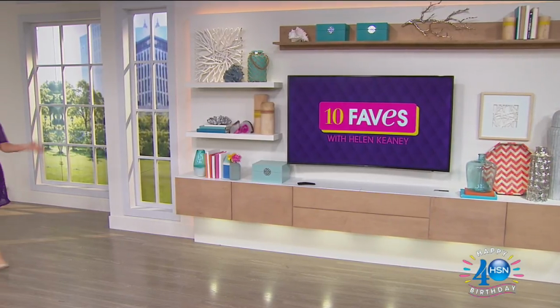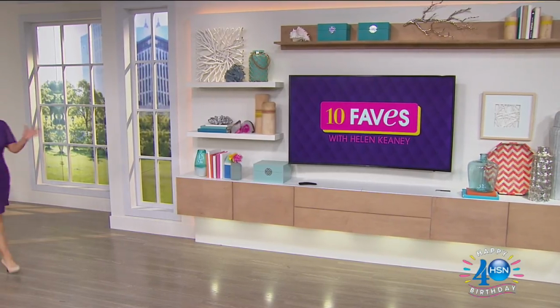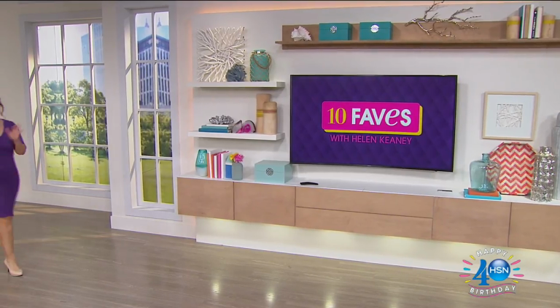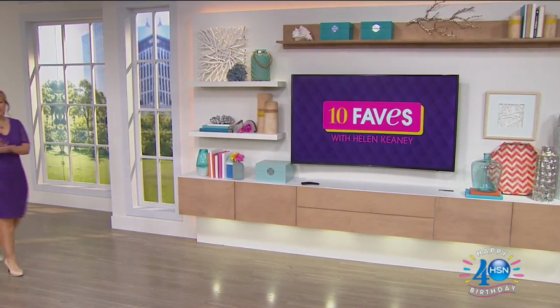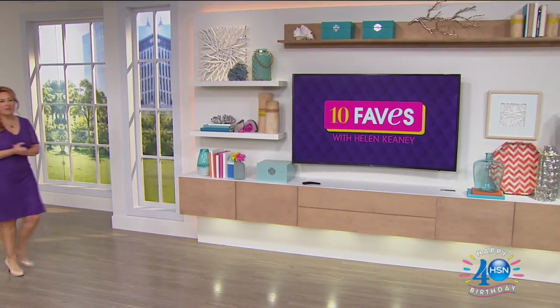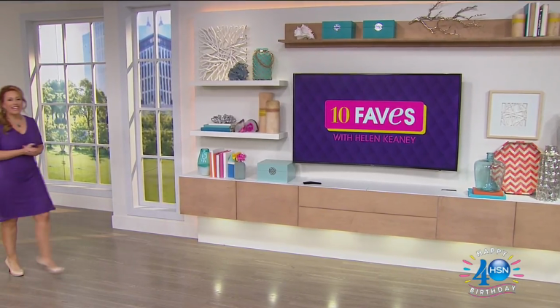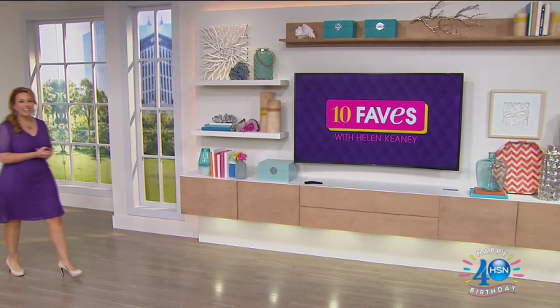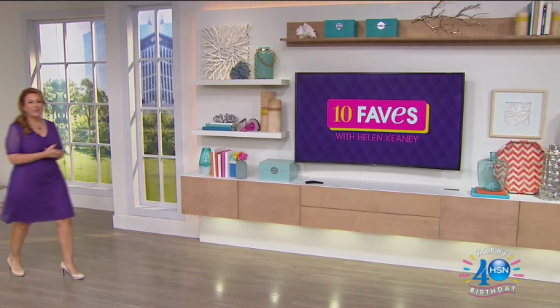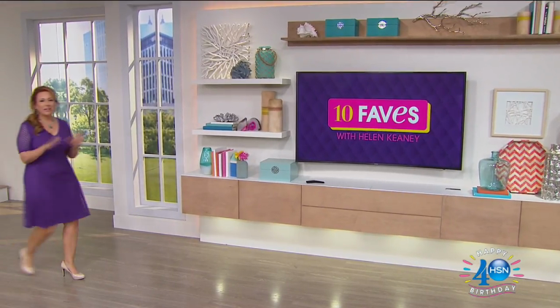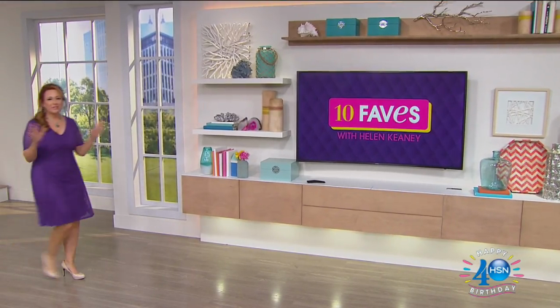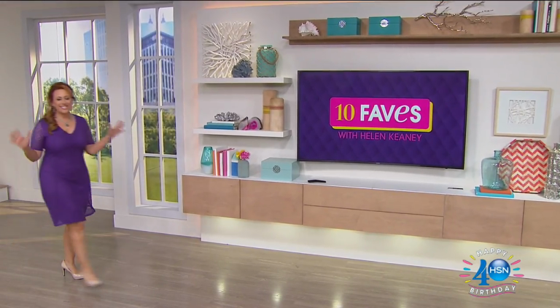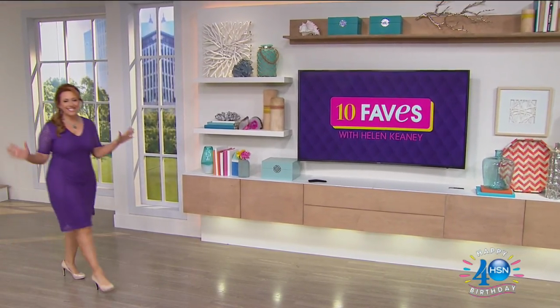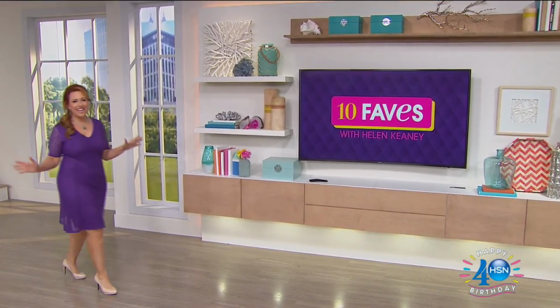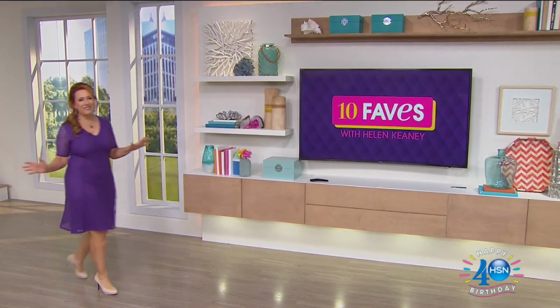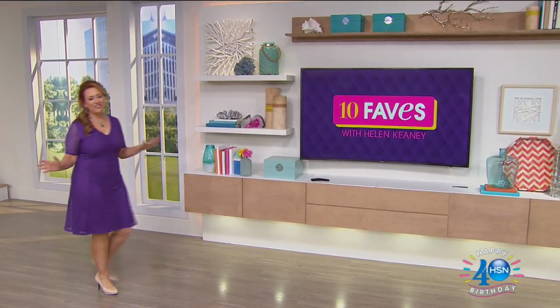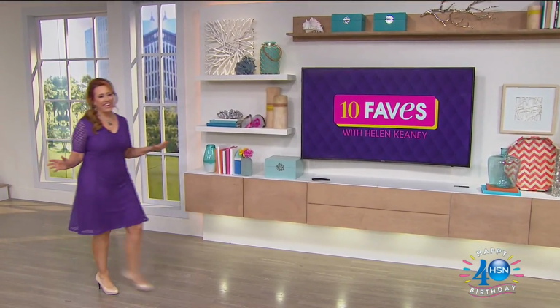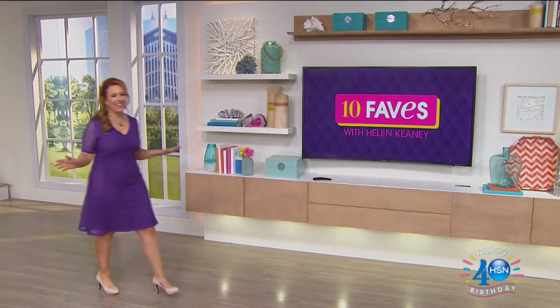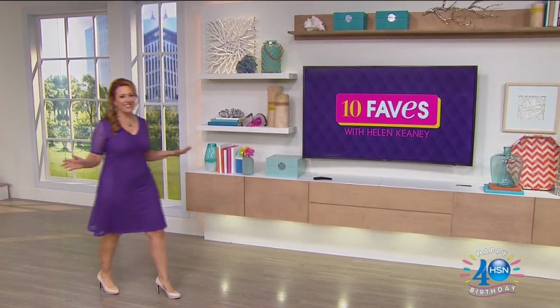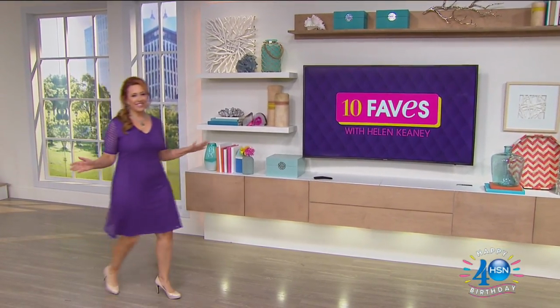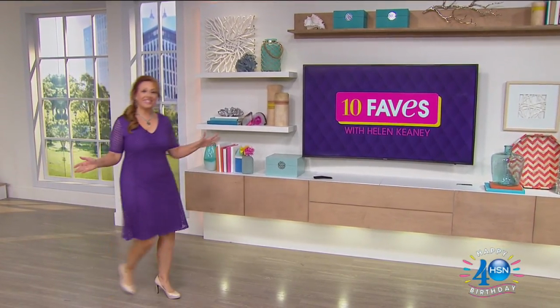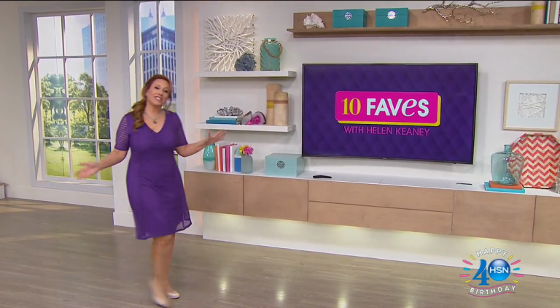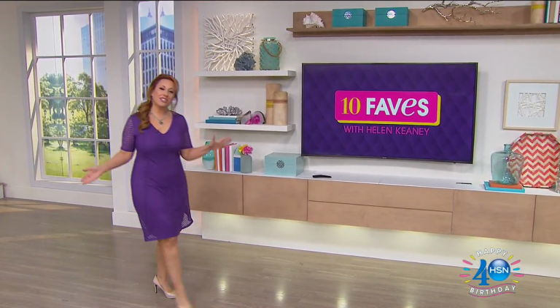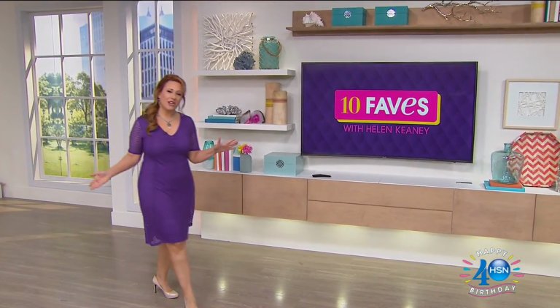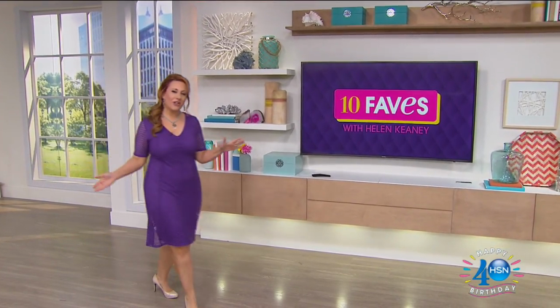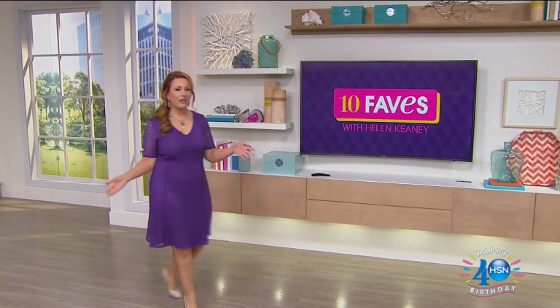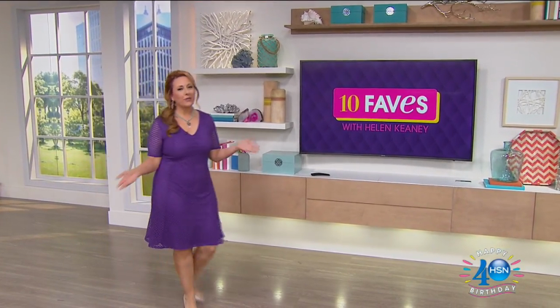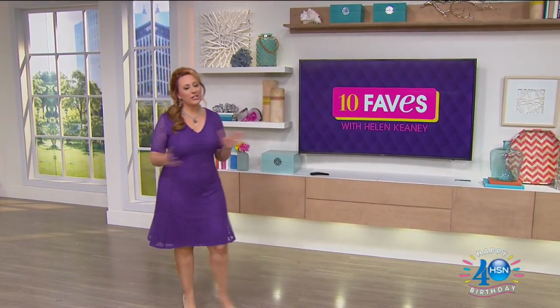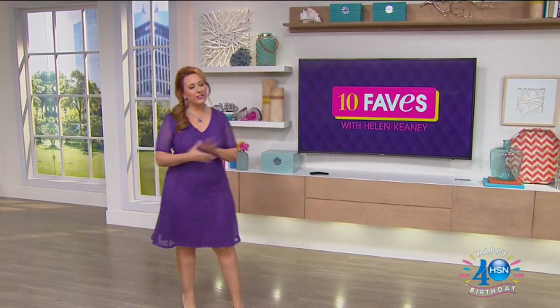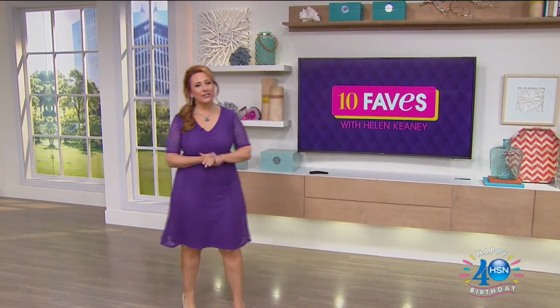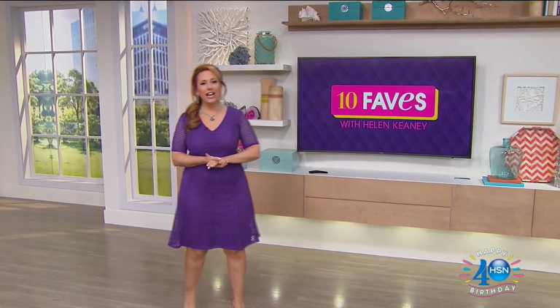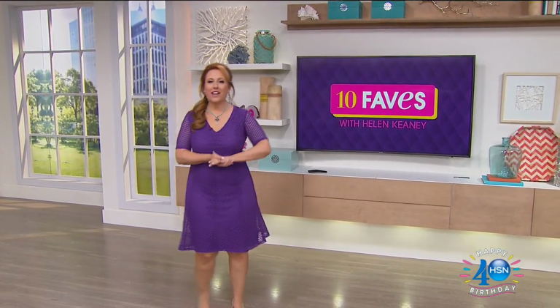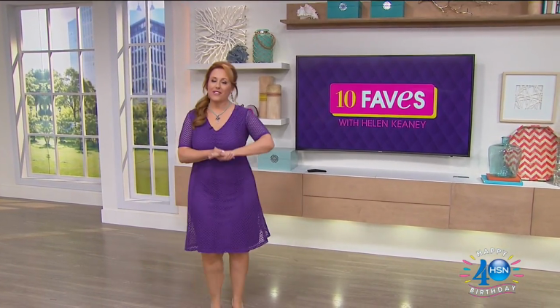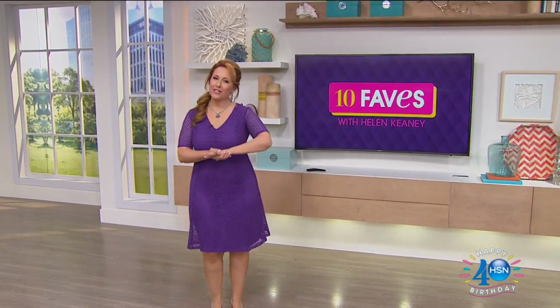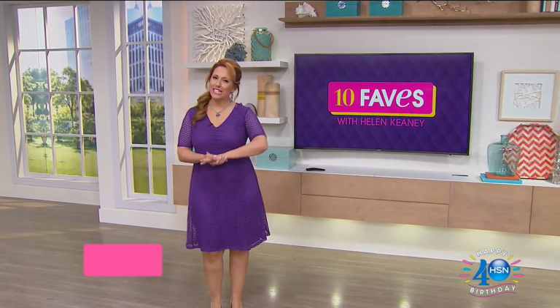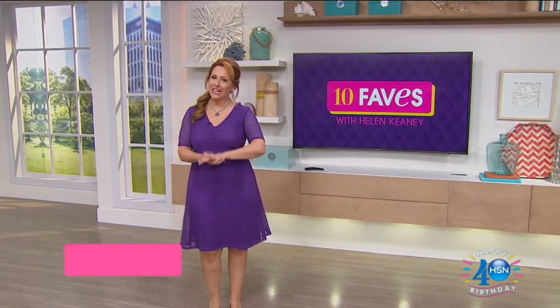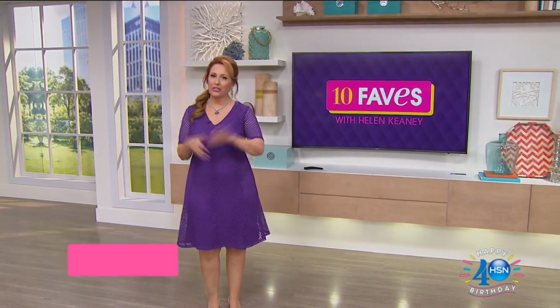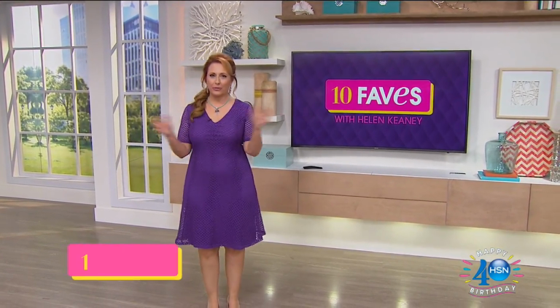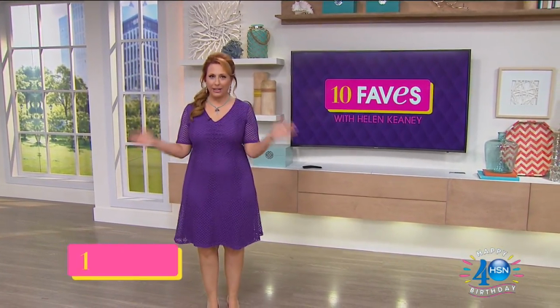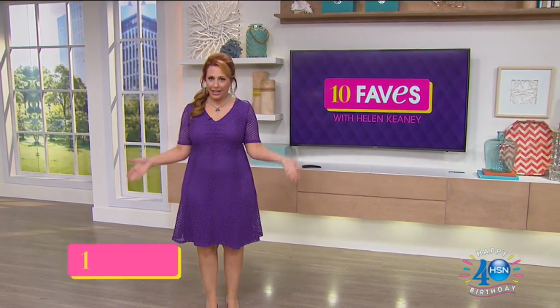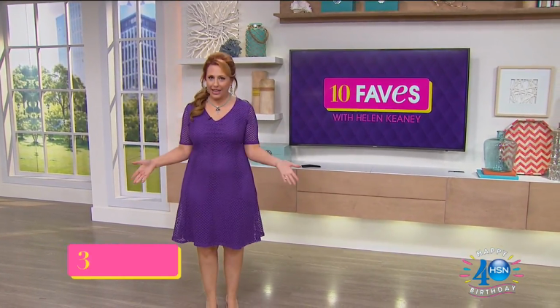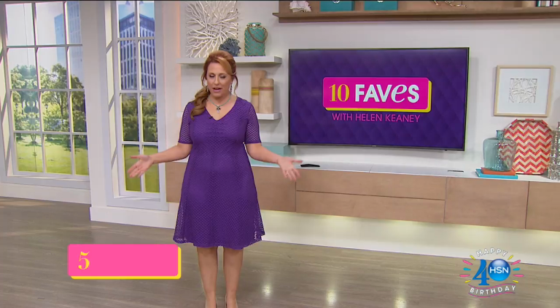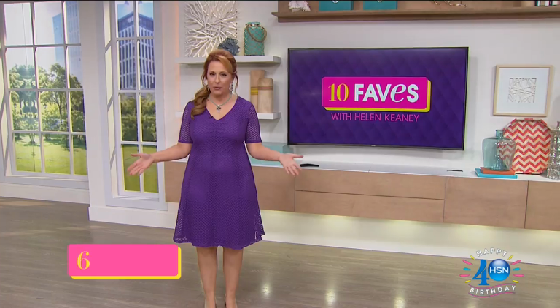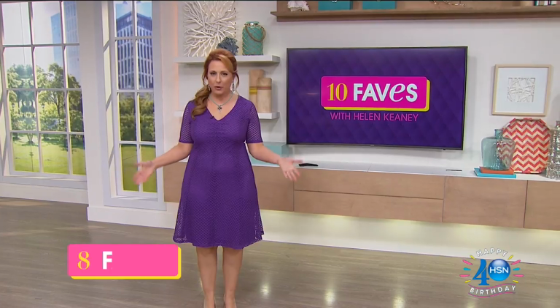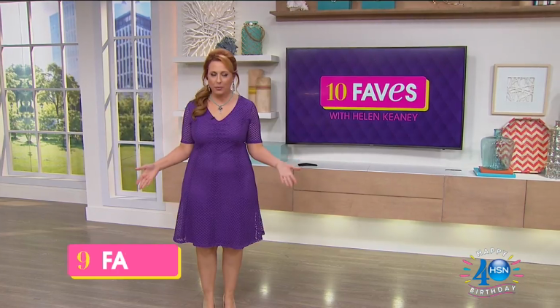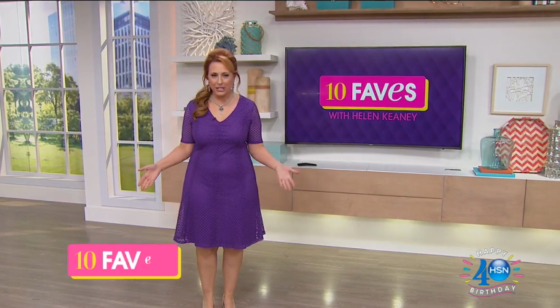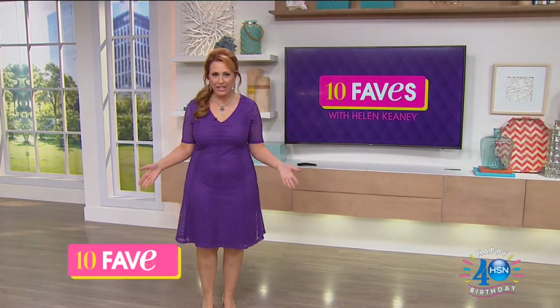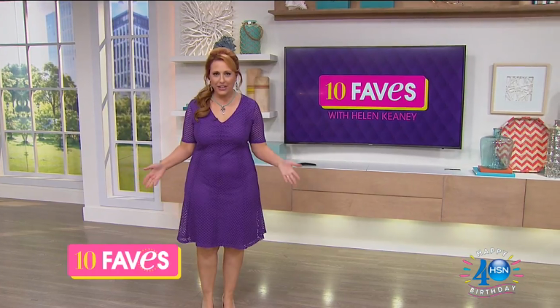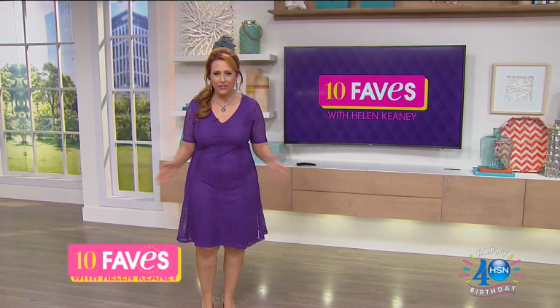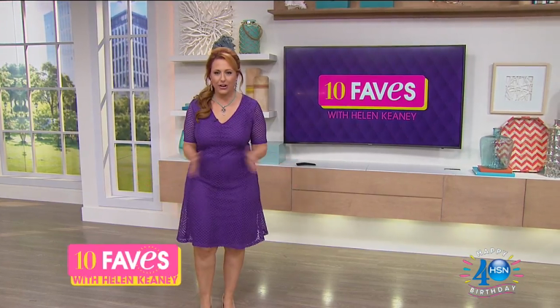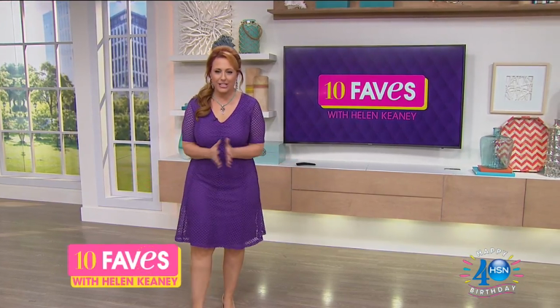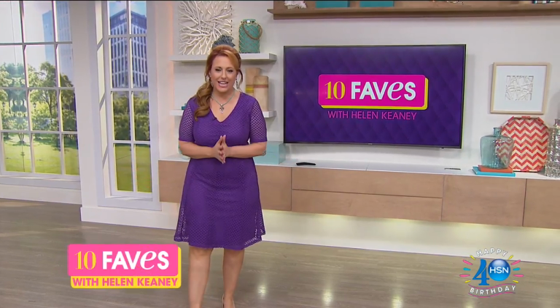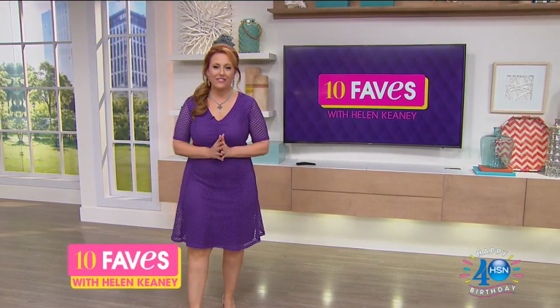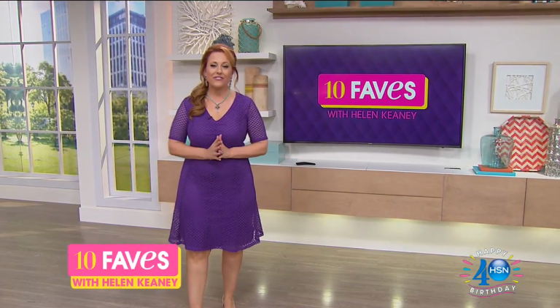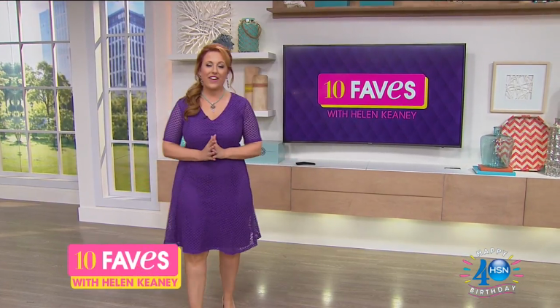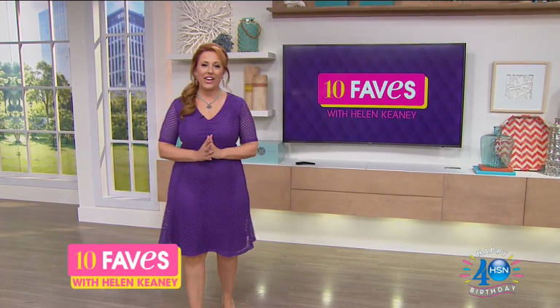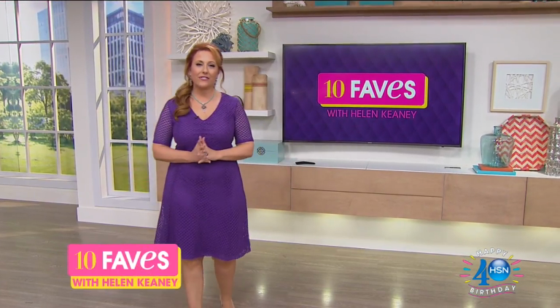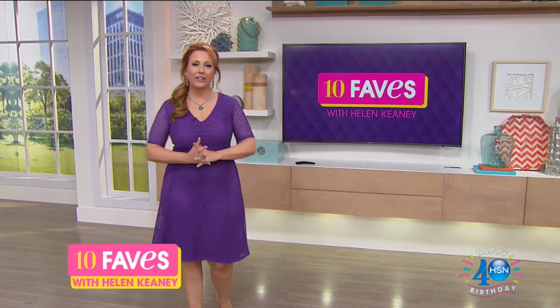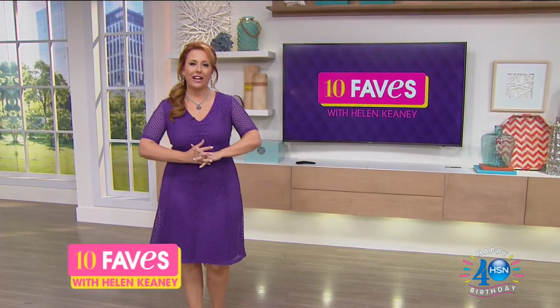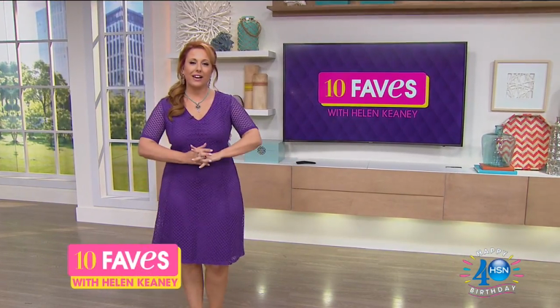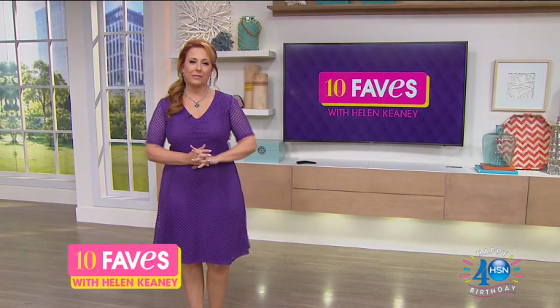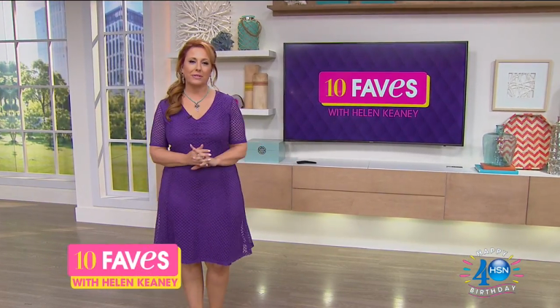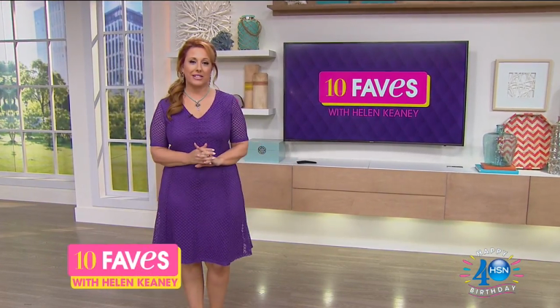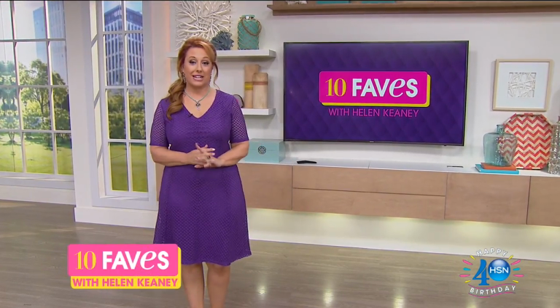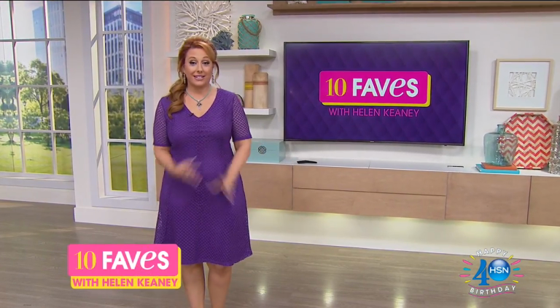Hi everybody, welcome to 10 Faves. This is the show that we shoot live every day at 3 a.m. where we bring together our 10 favorite items of the day.